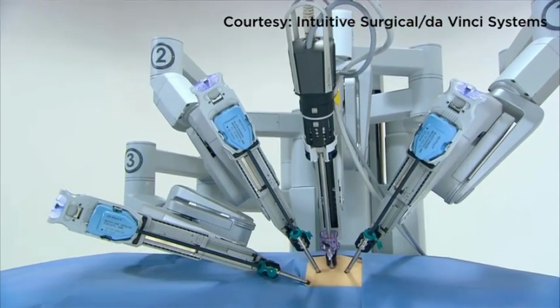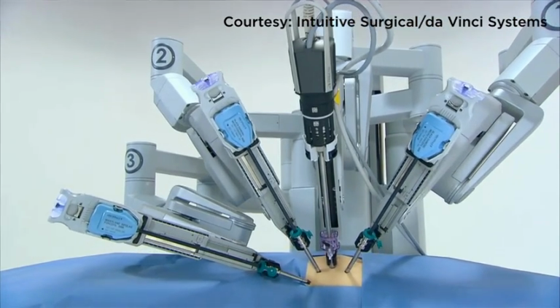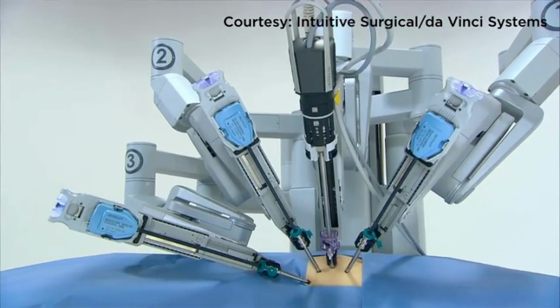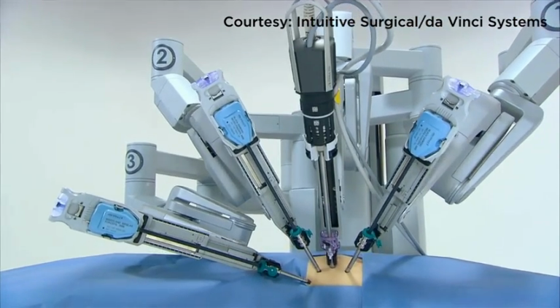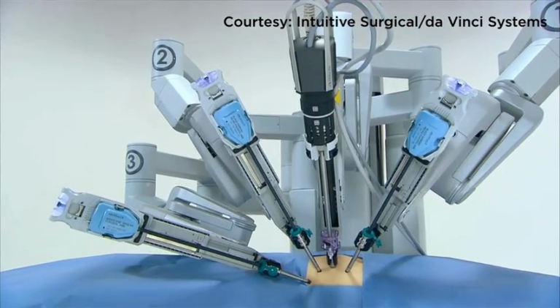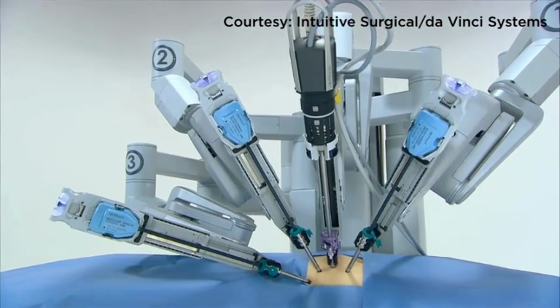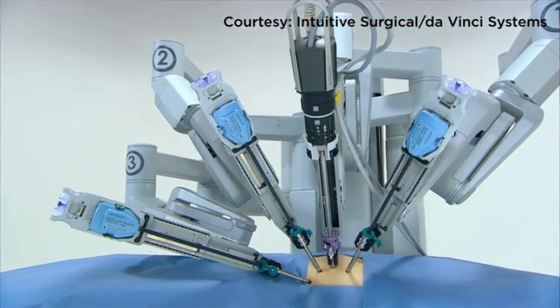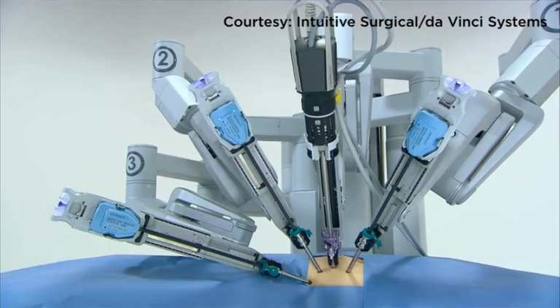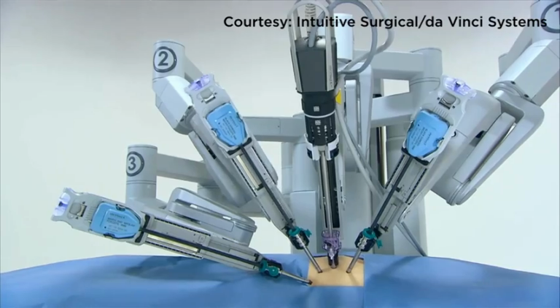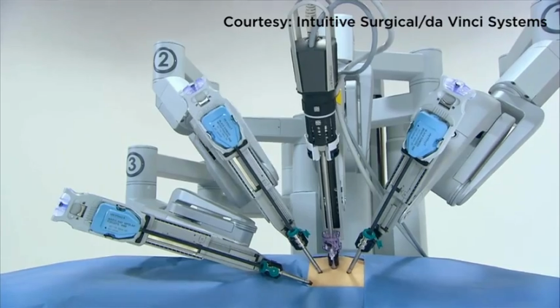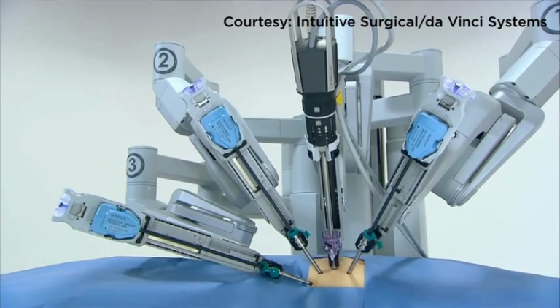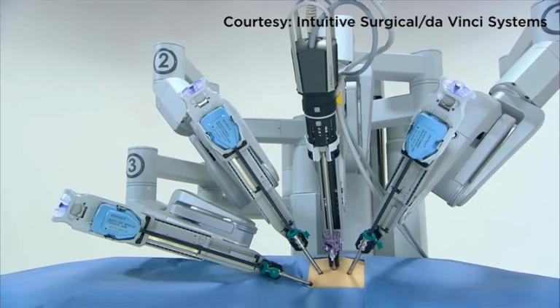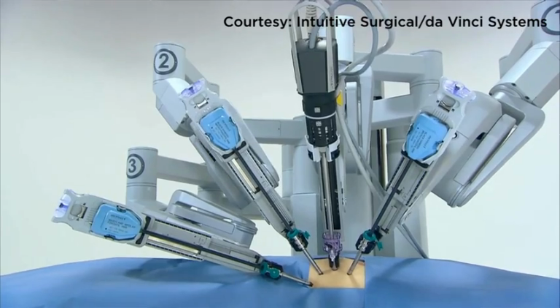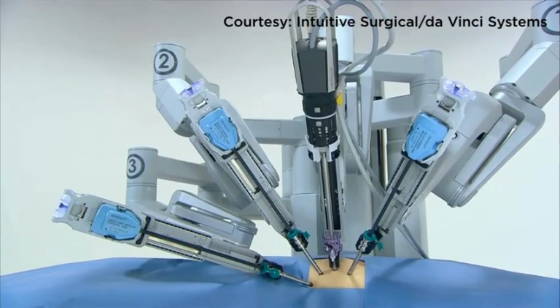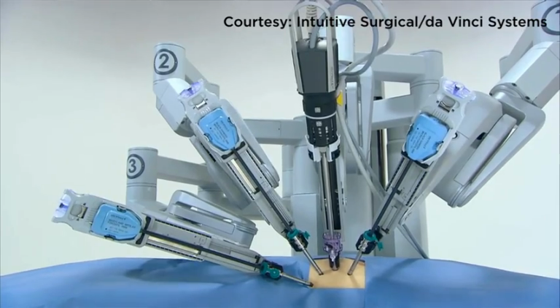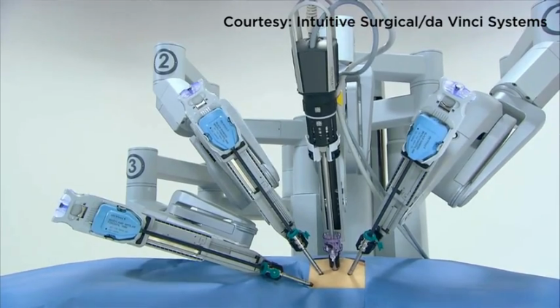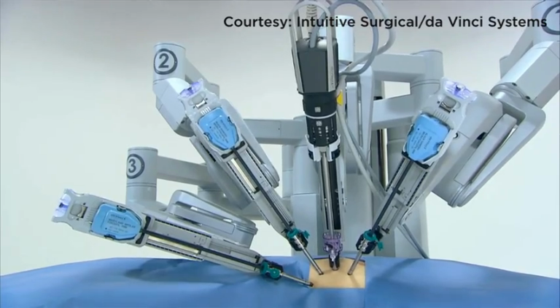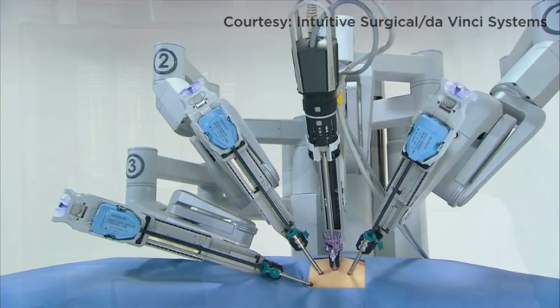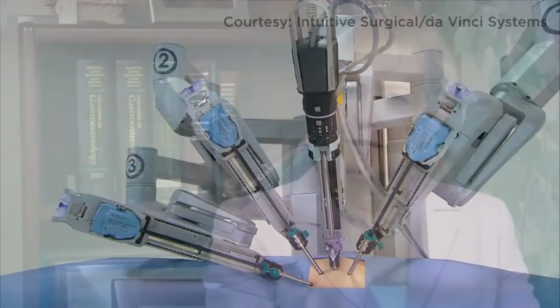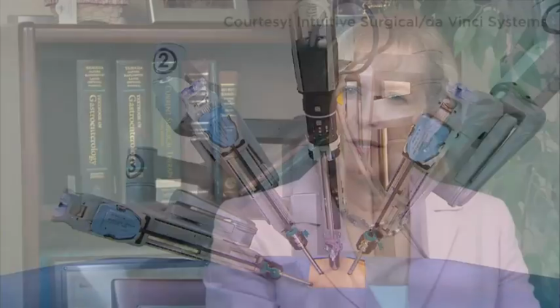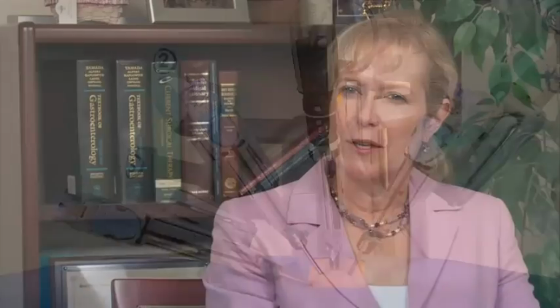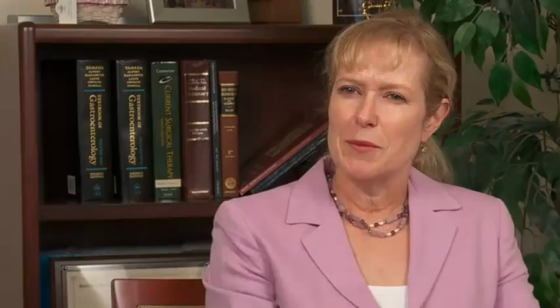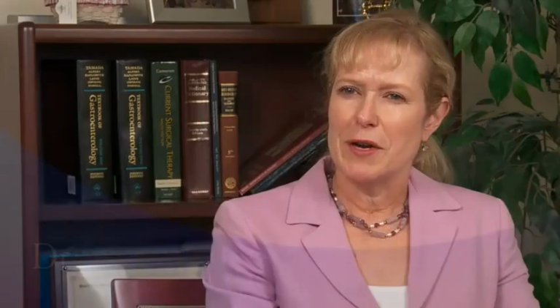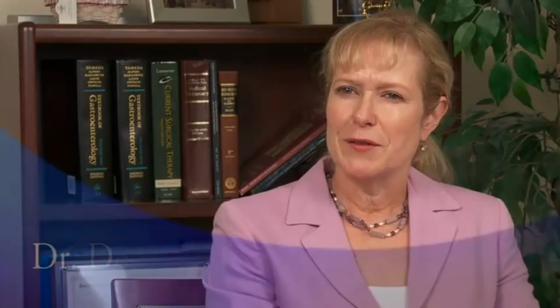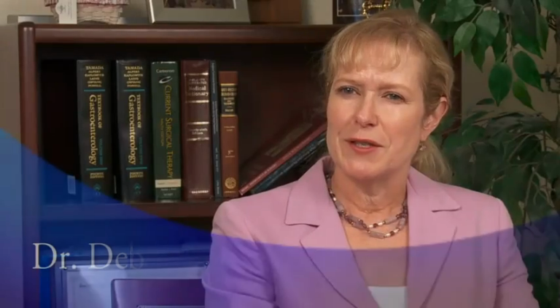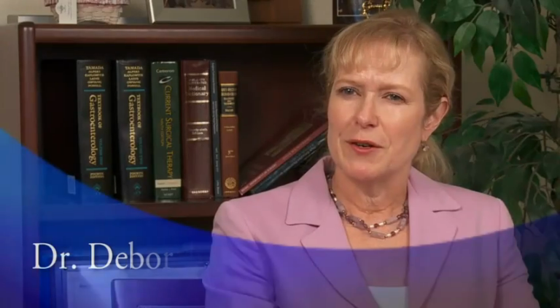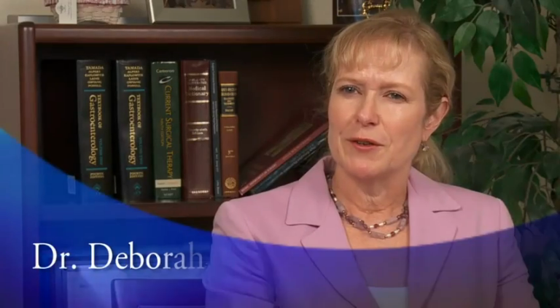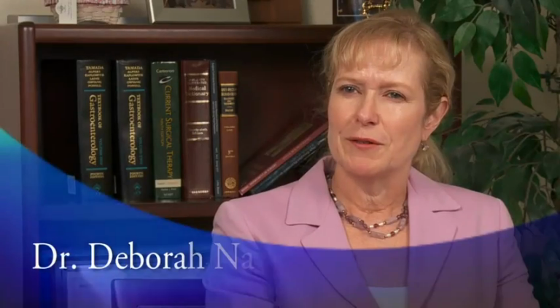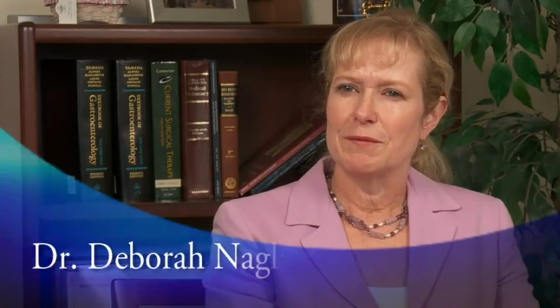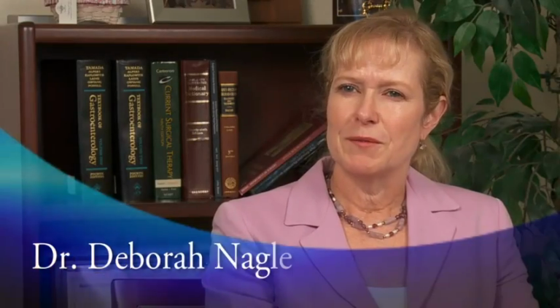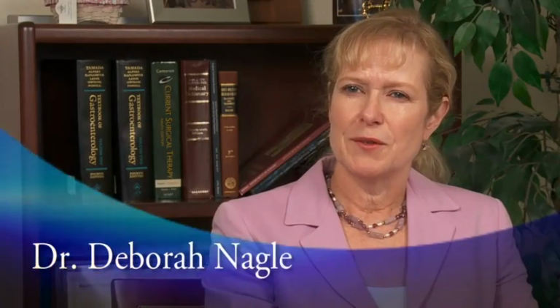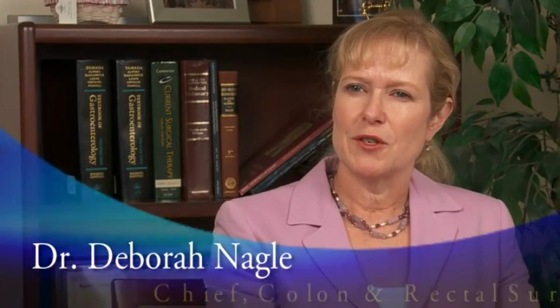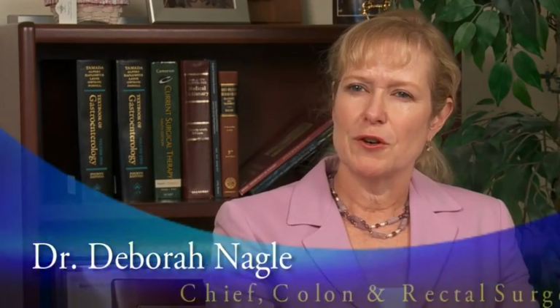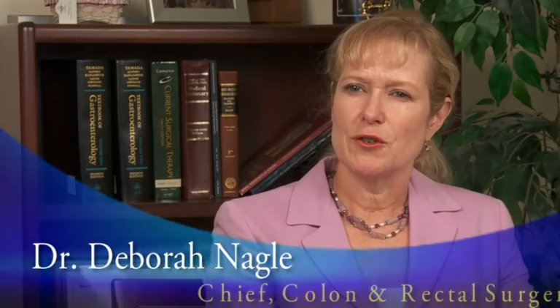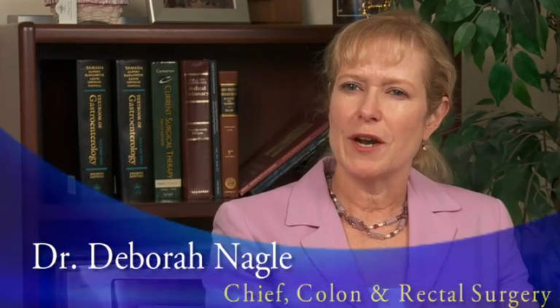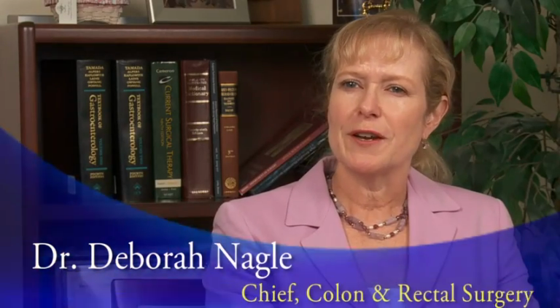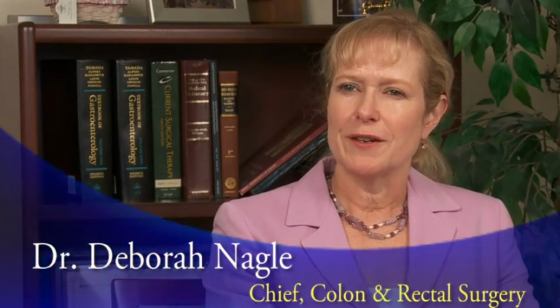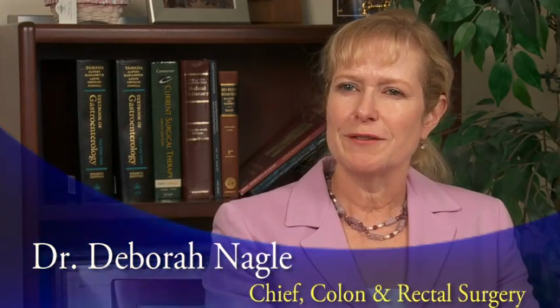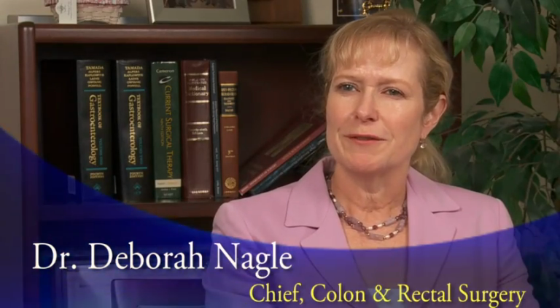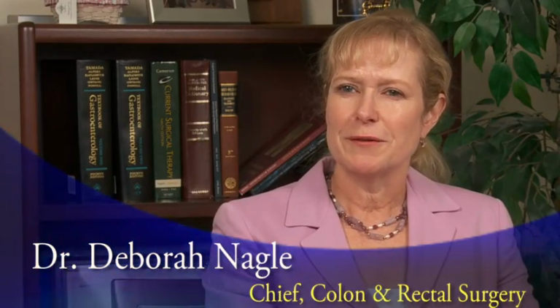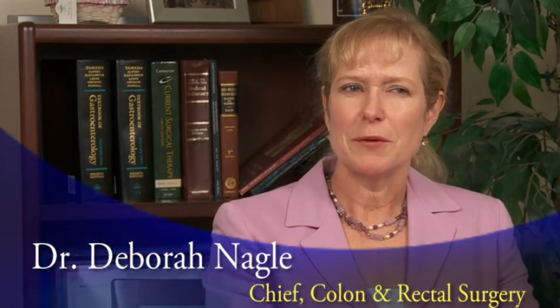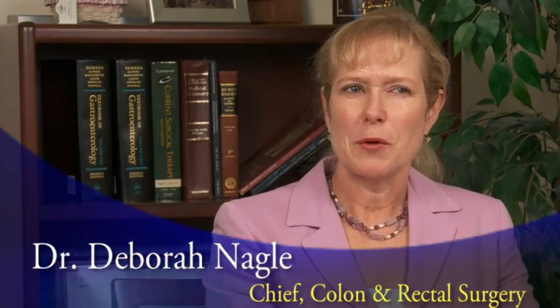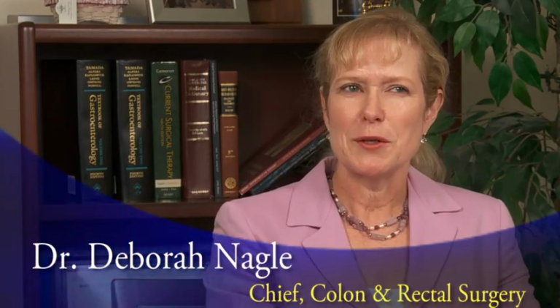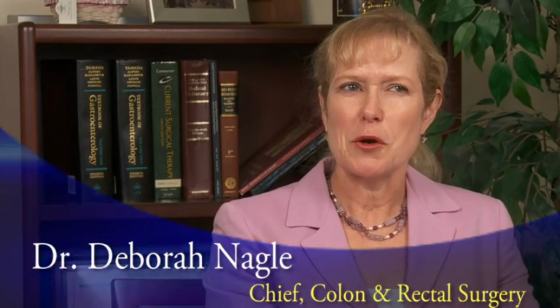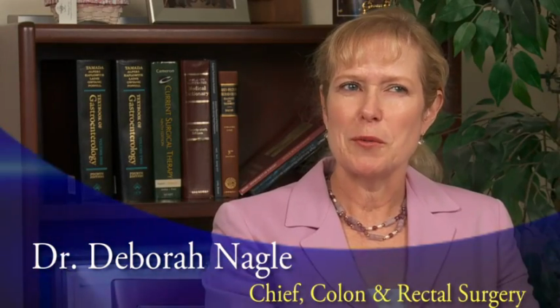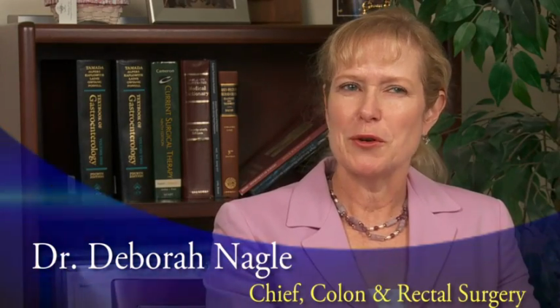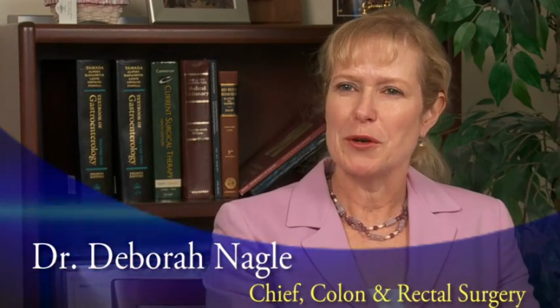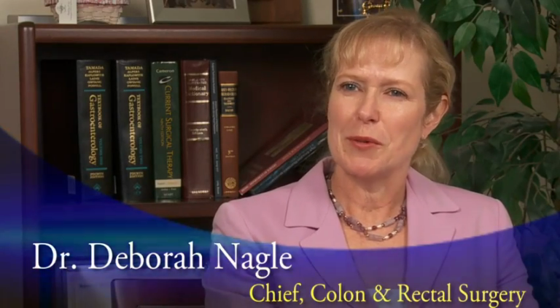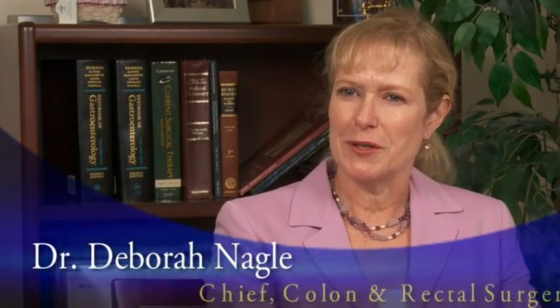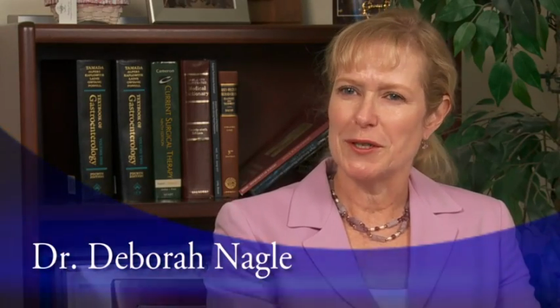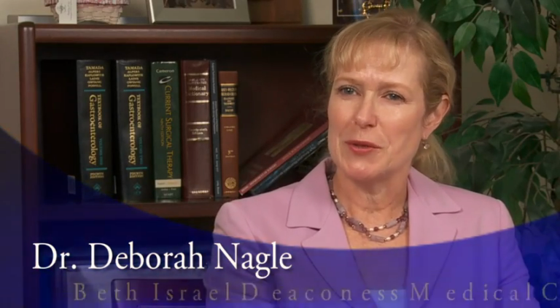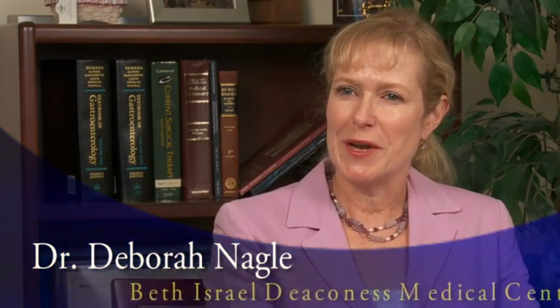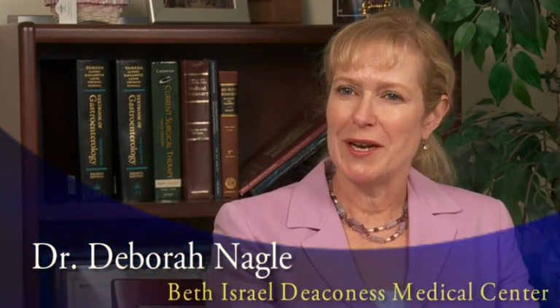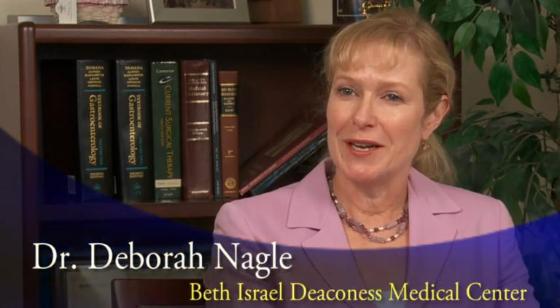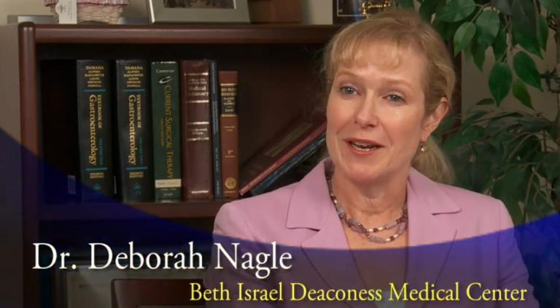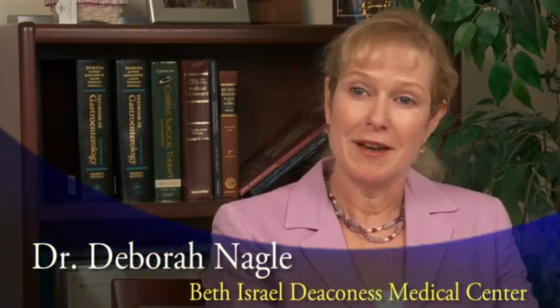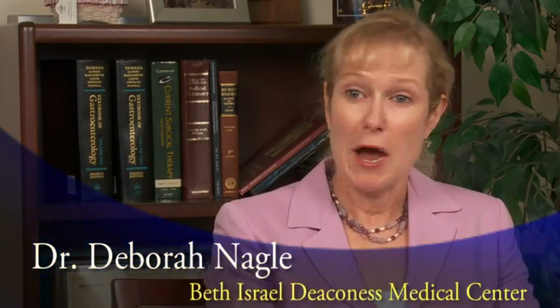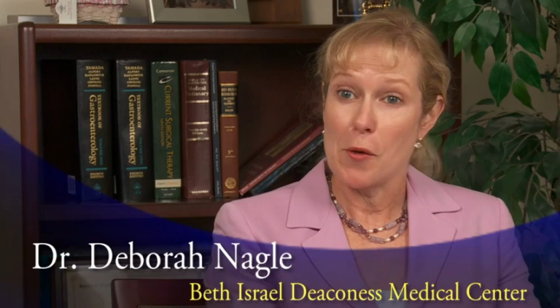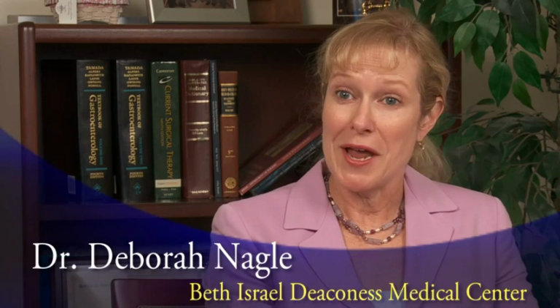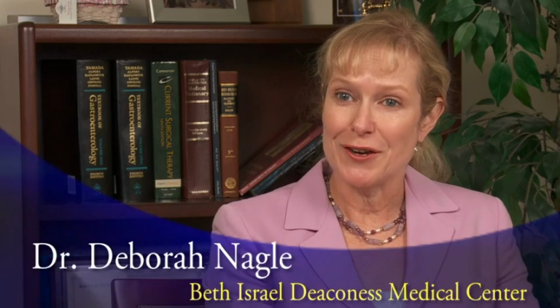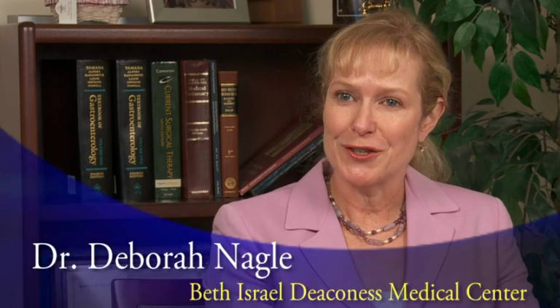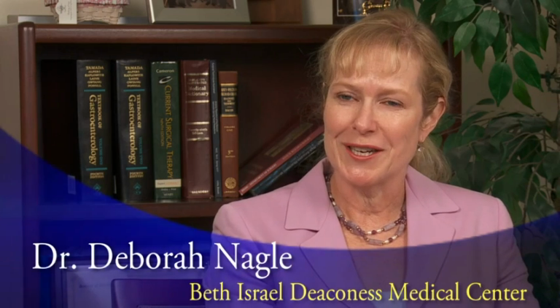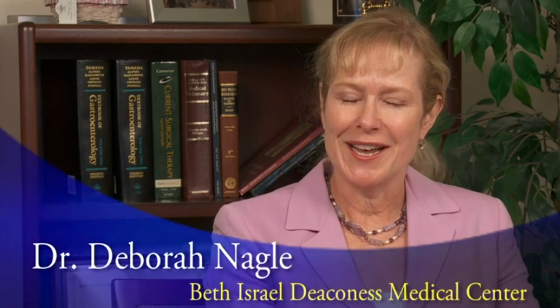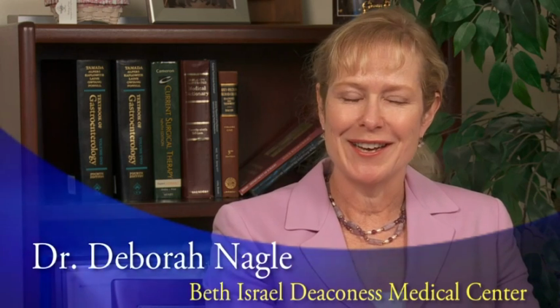Robotic surgery is one of those futuristic things that you might have seen on Star Trek and always hoped you could participate in. And now we actually can.